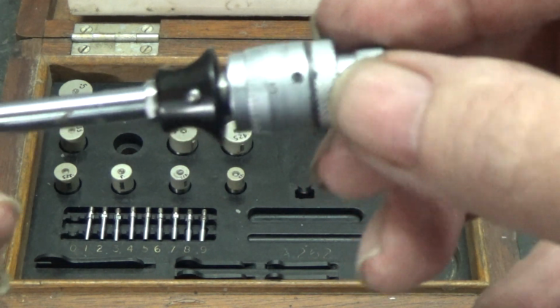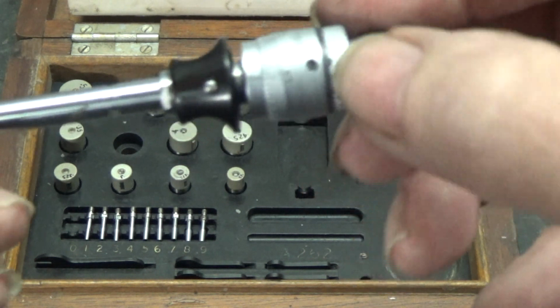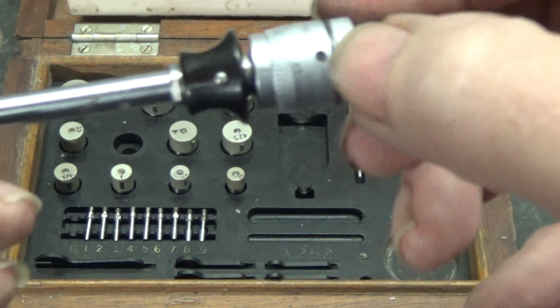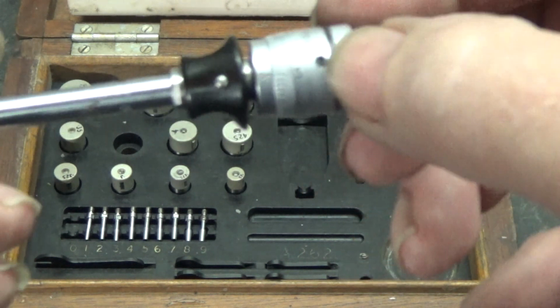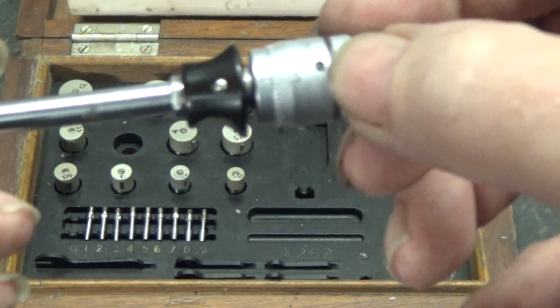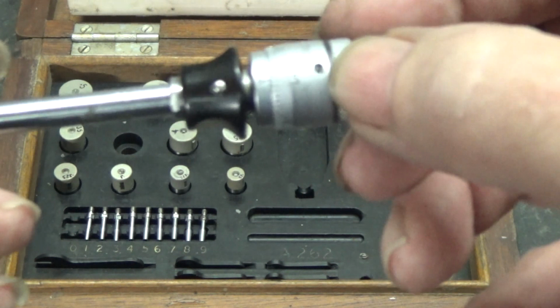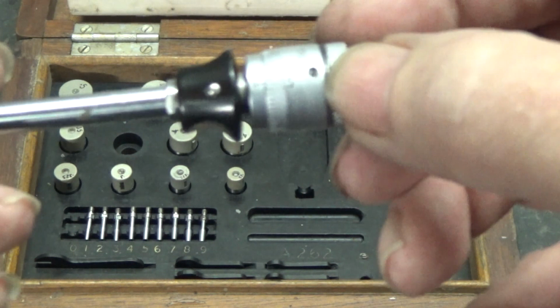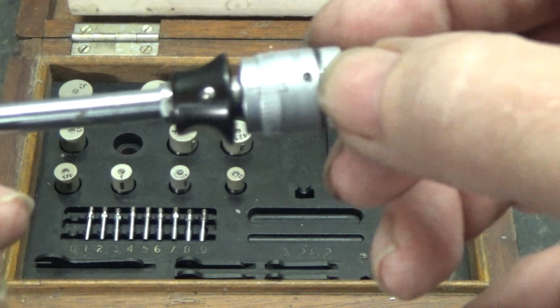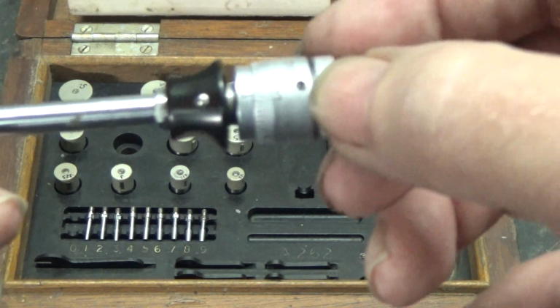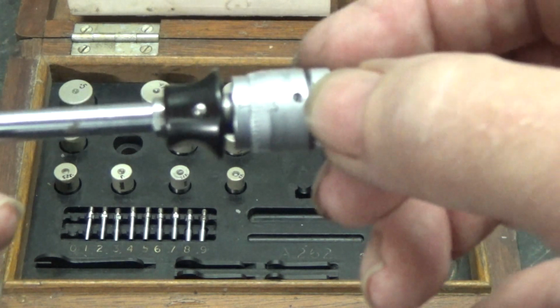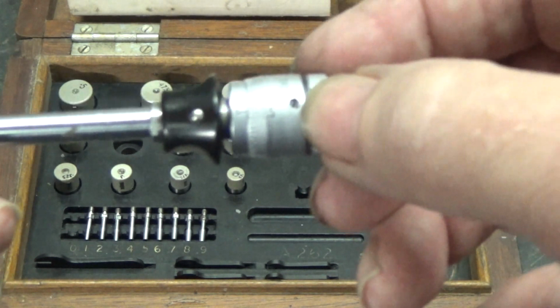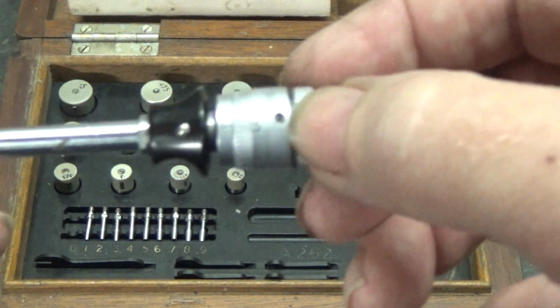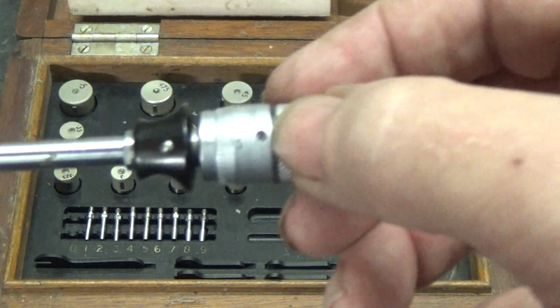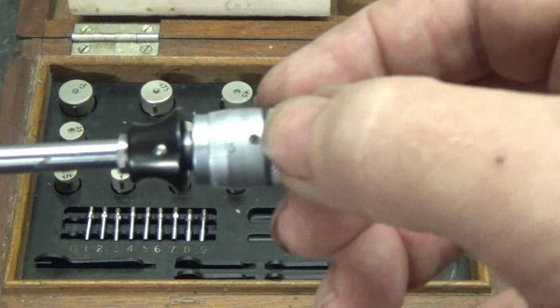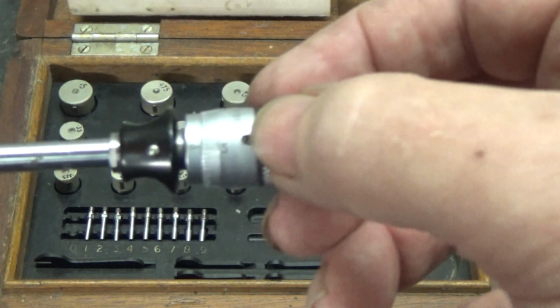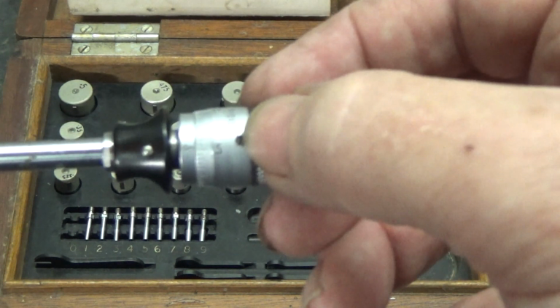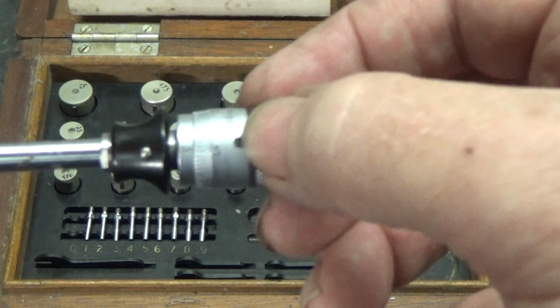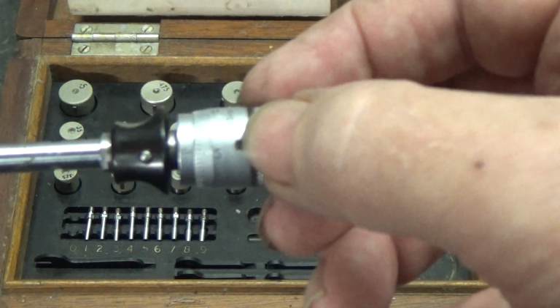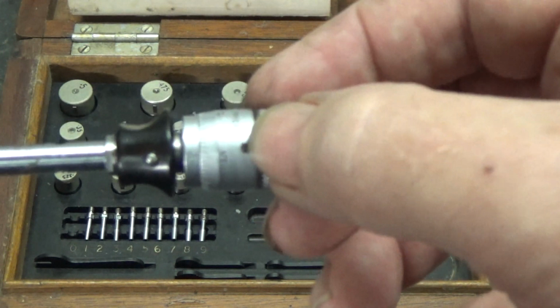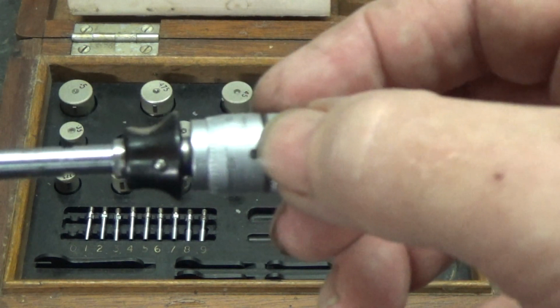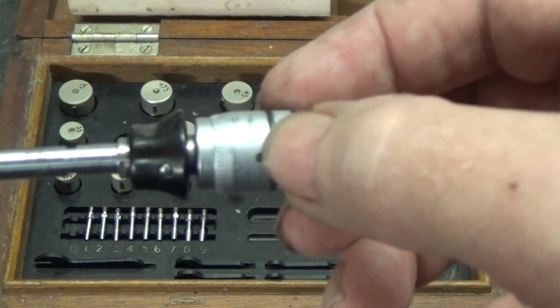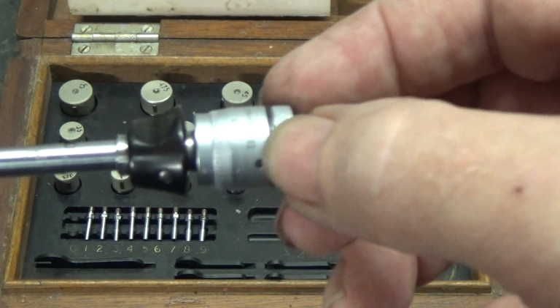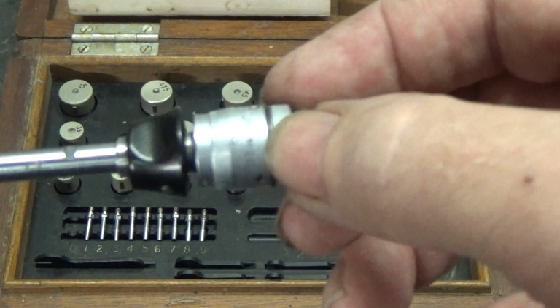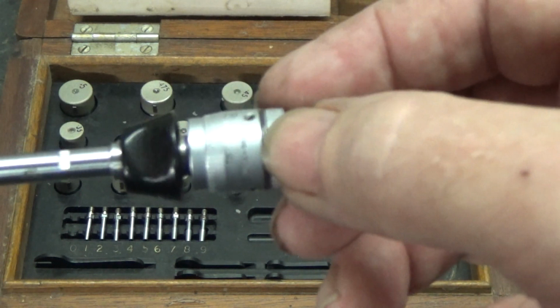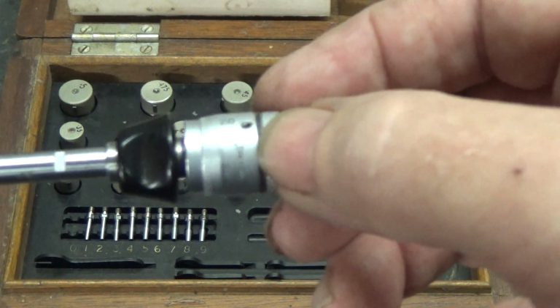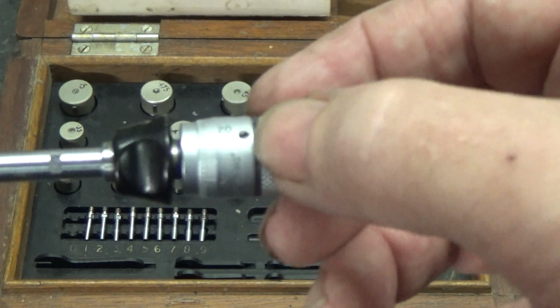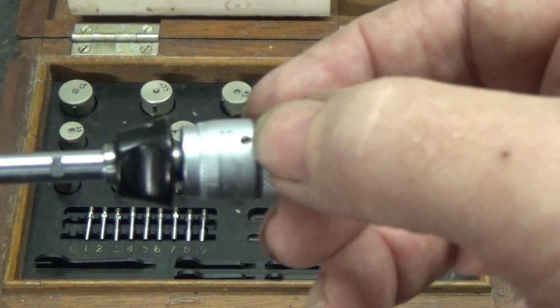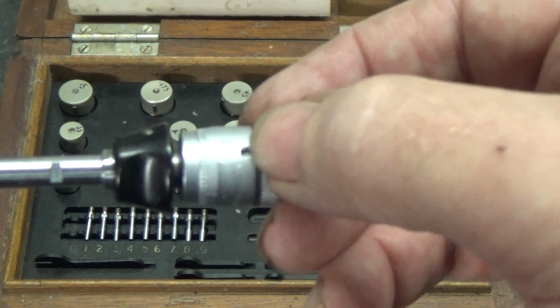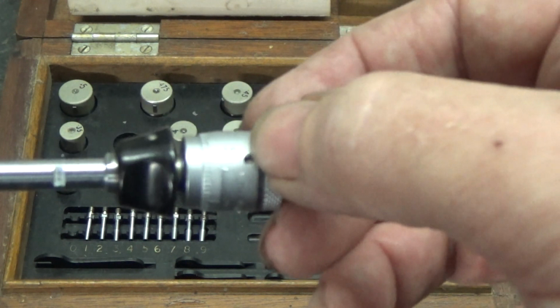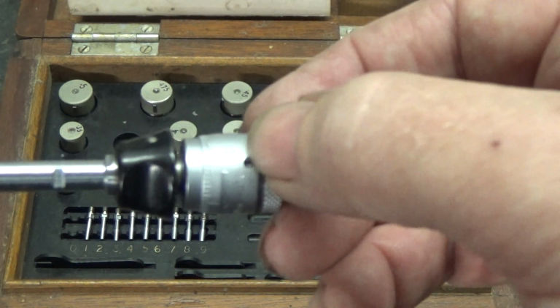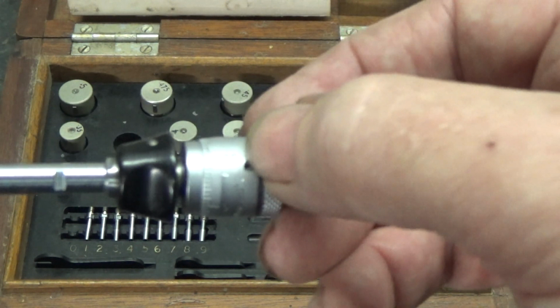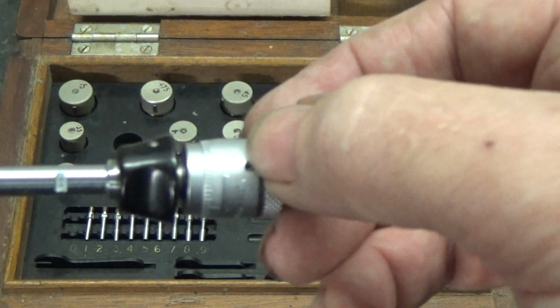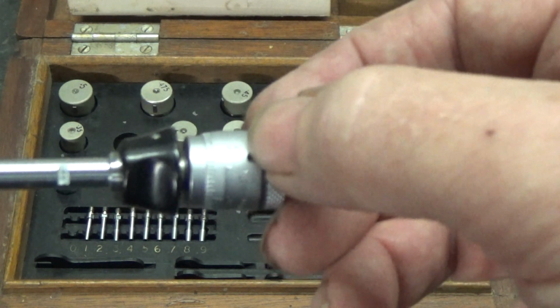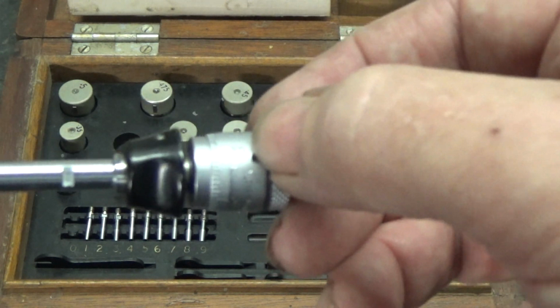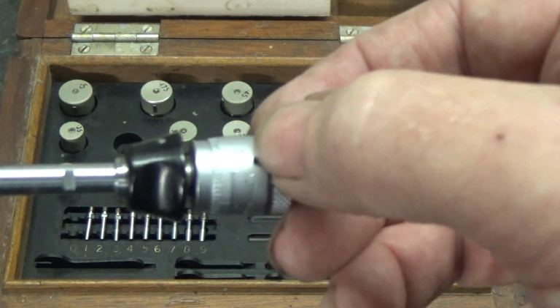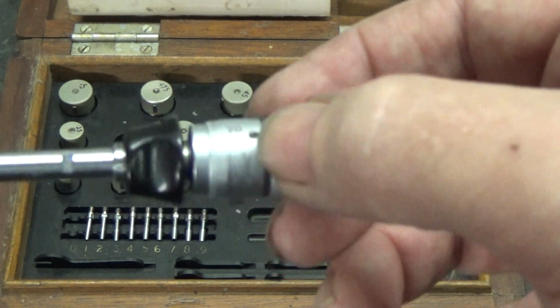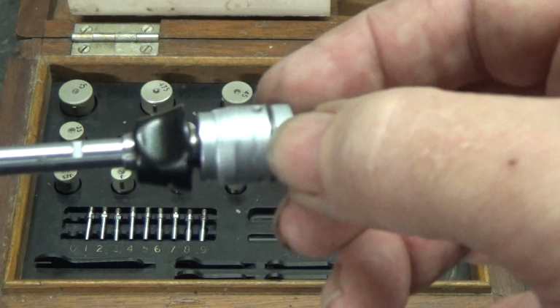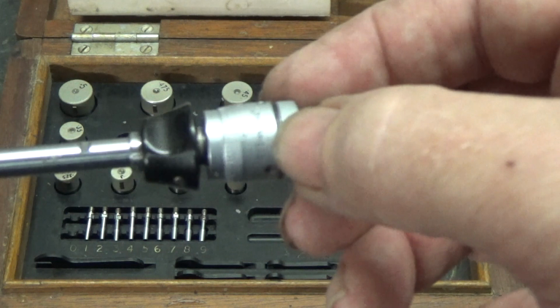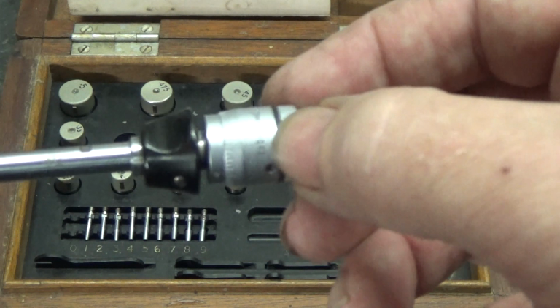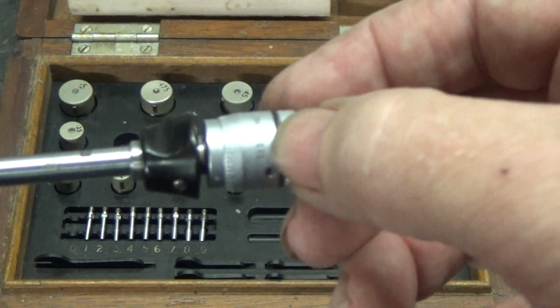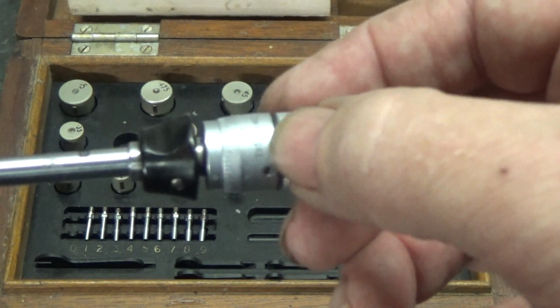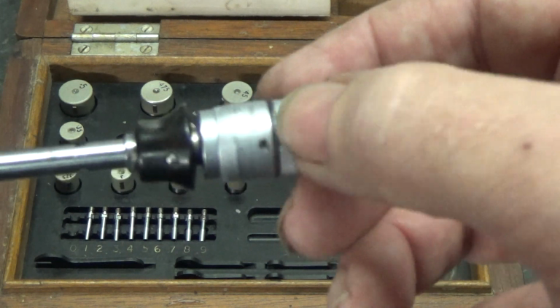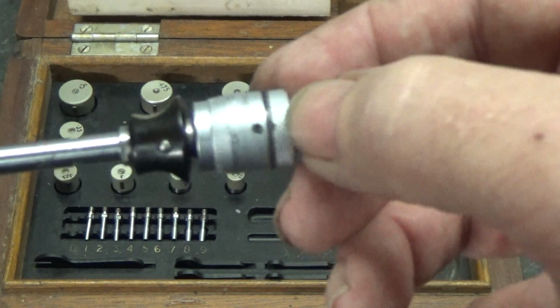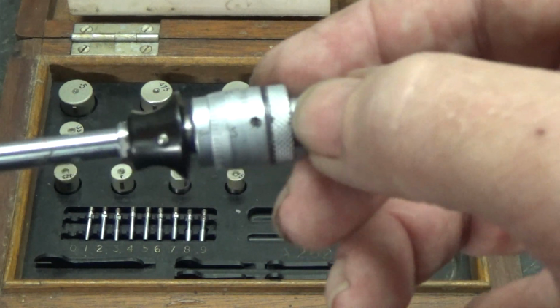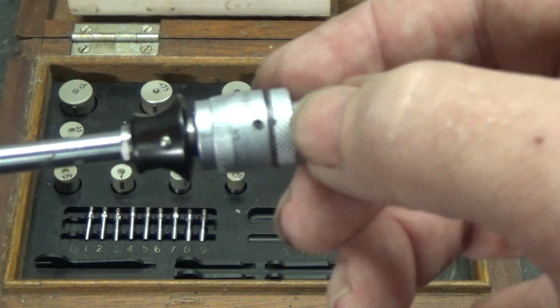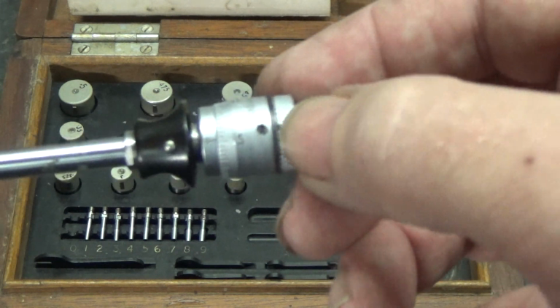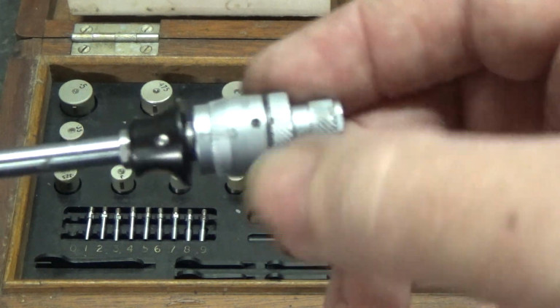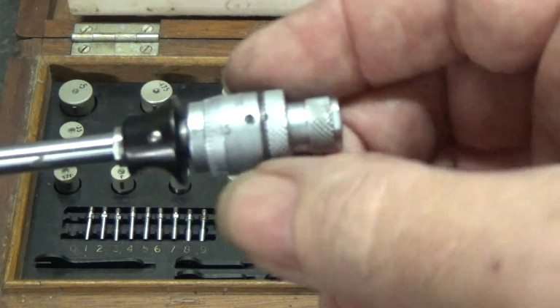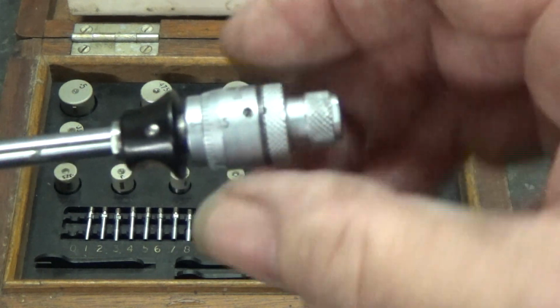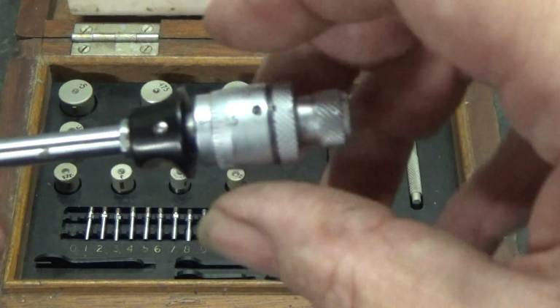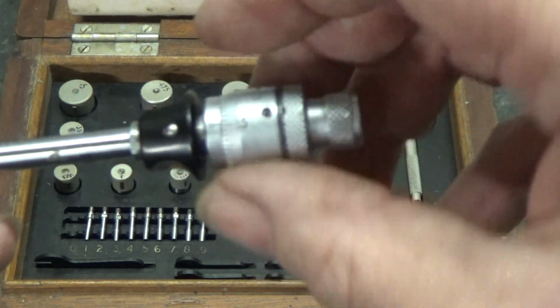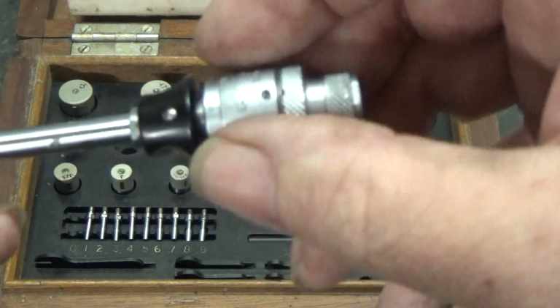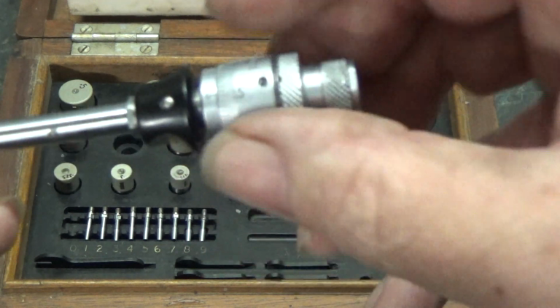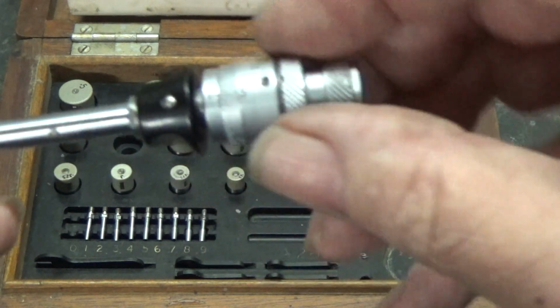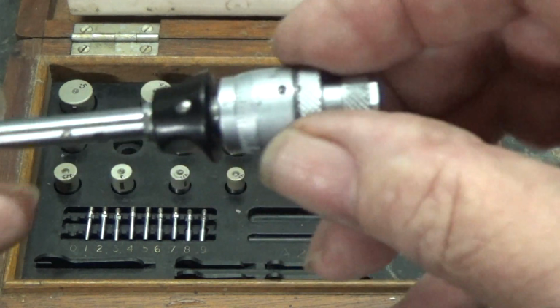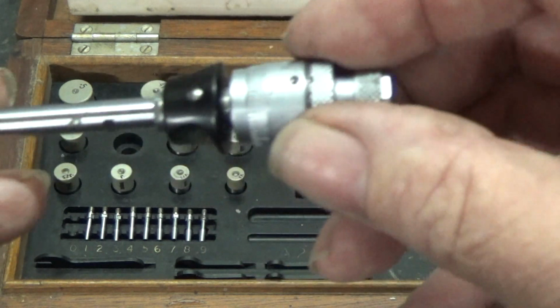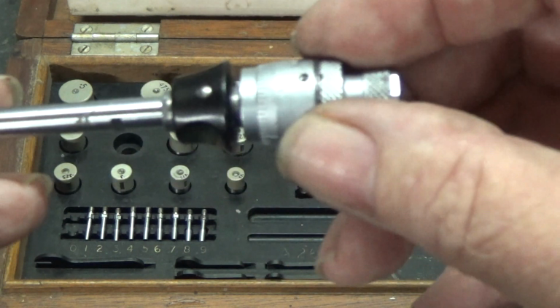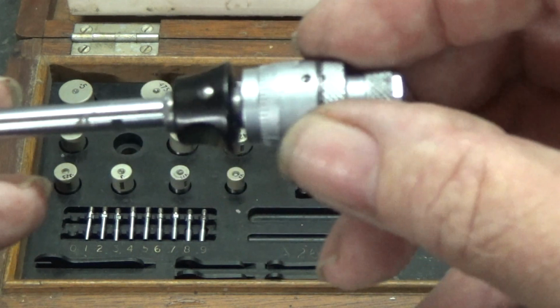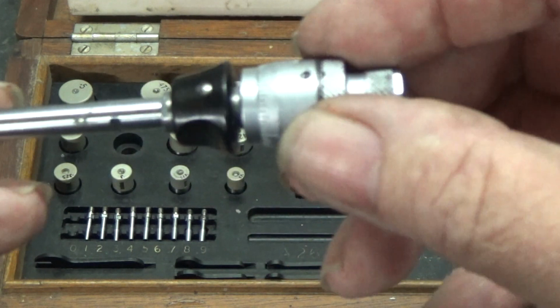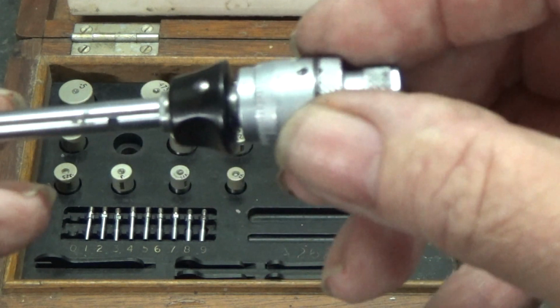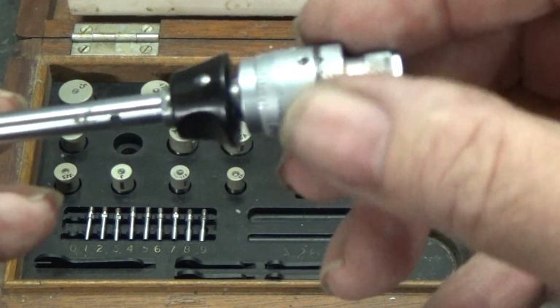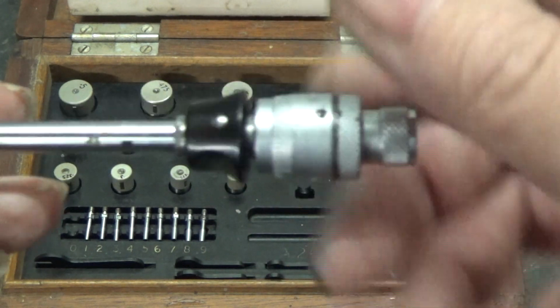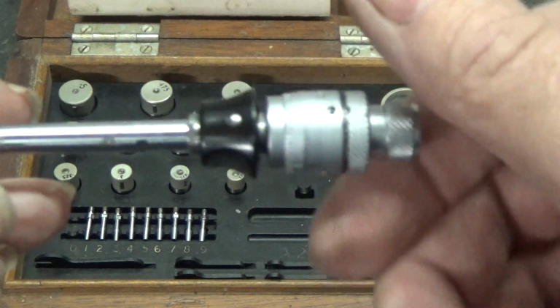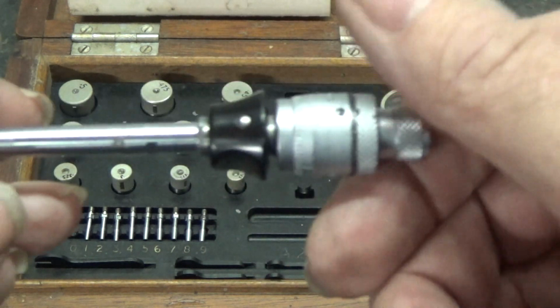And to calibrate it you have to loosen these two screws, and you can twist it to get it exactly right.